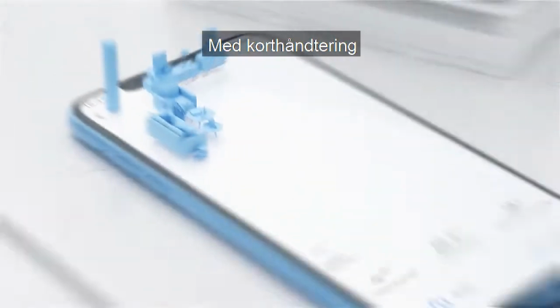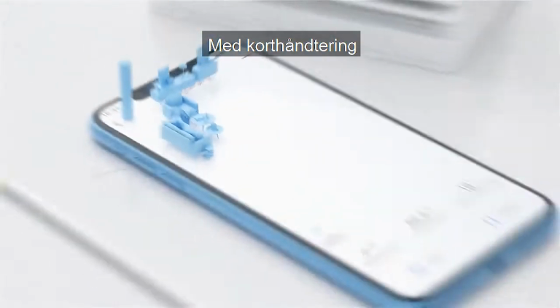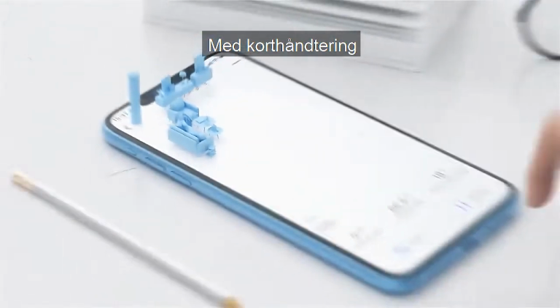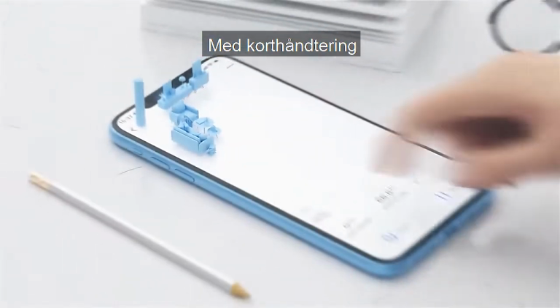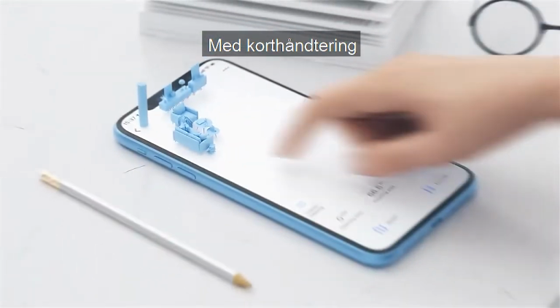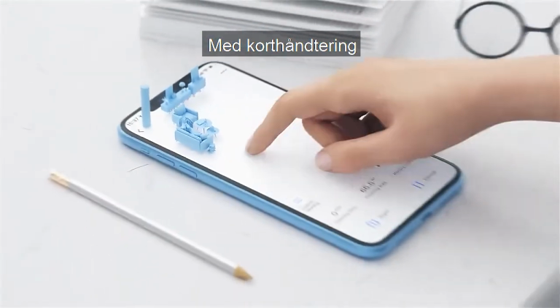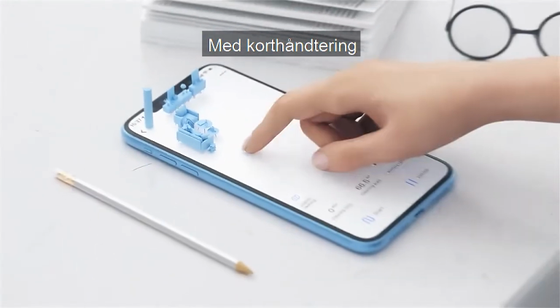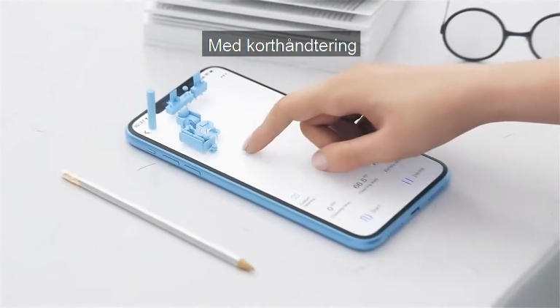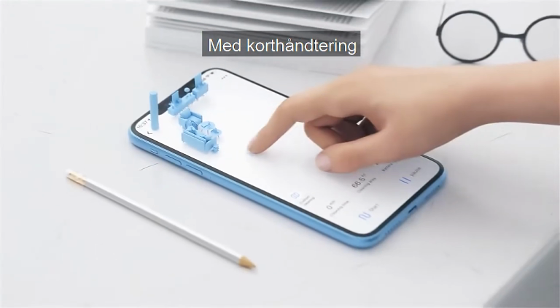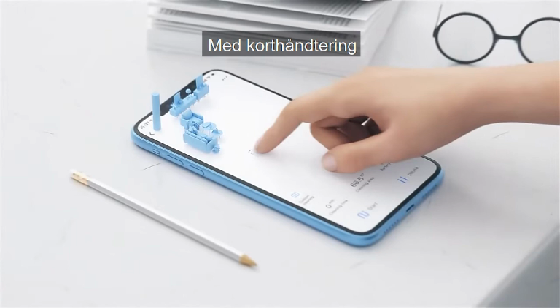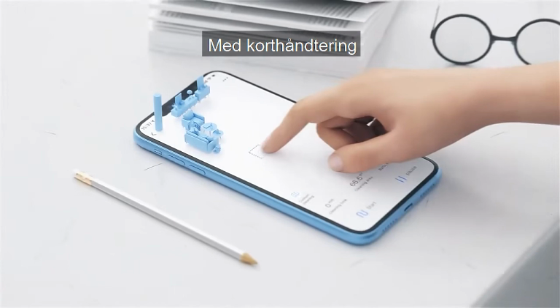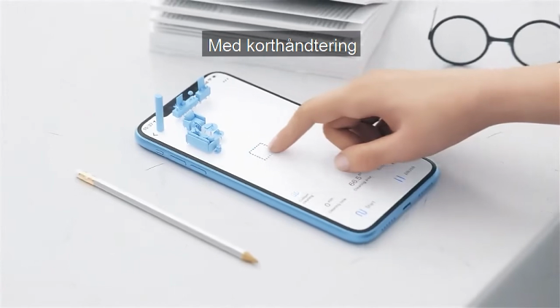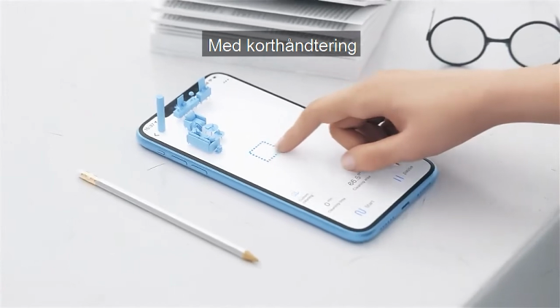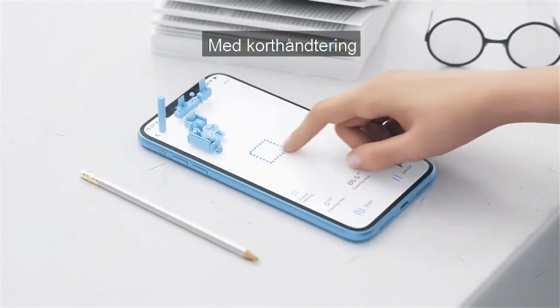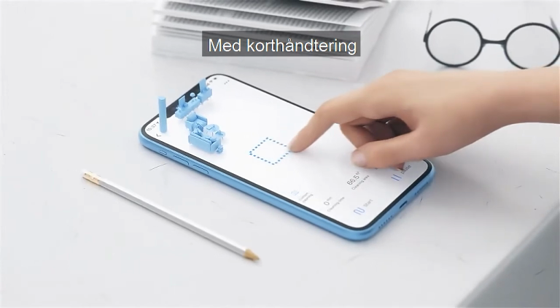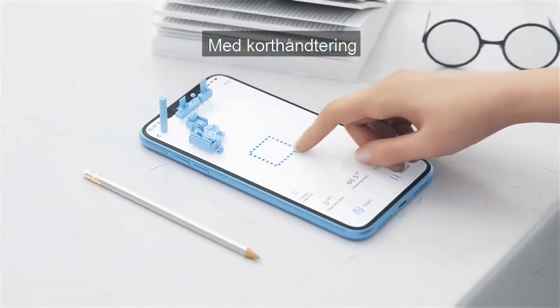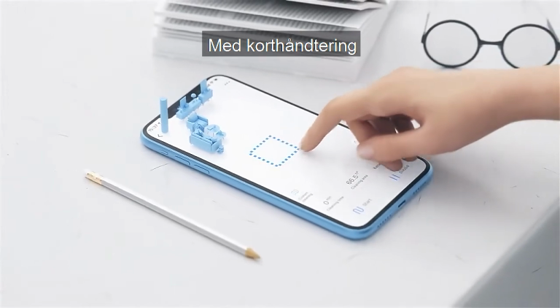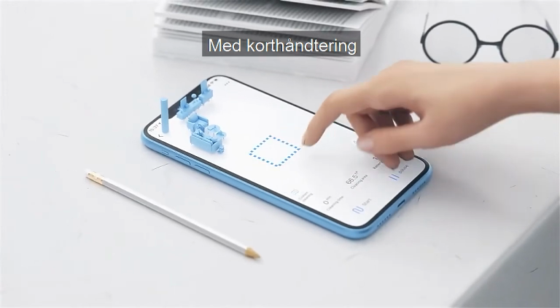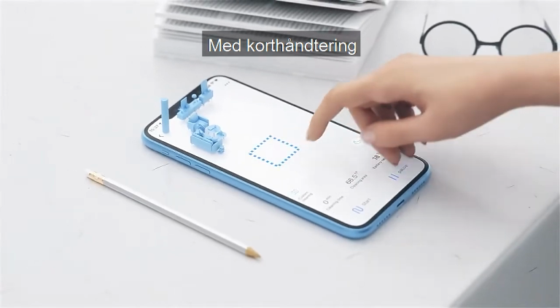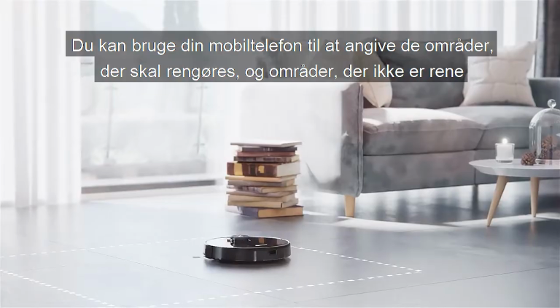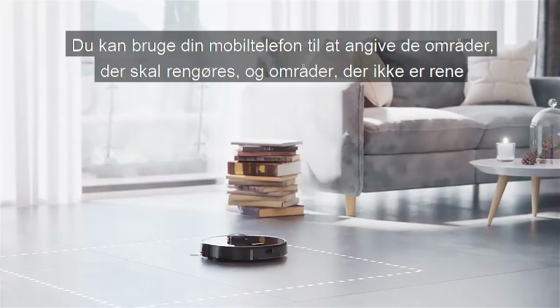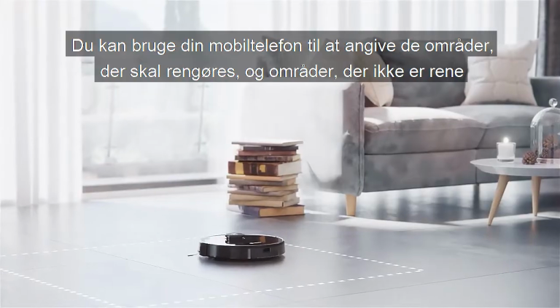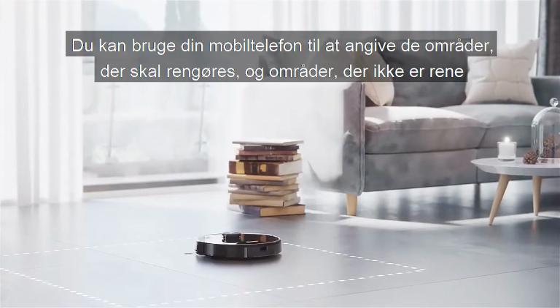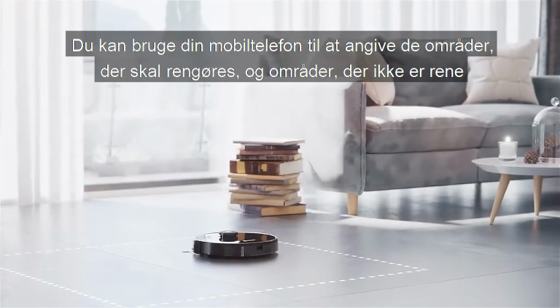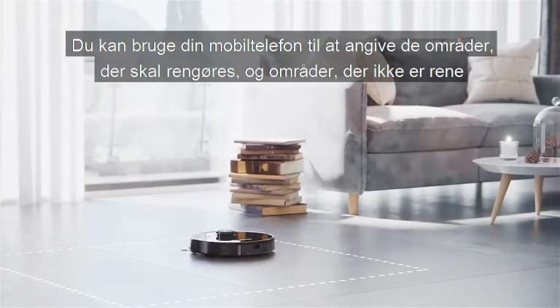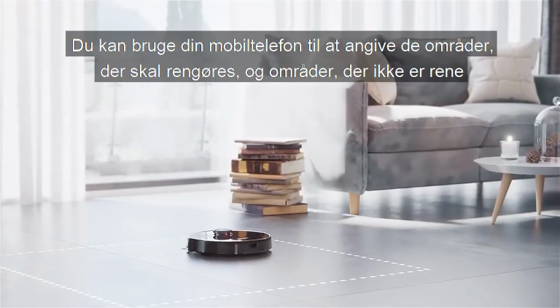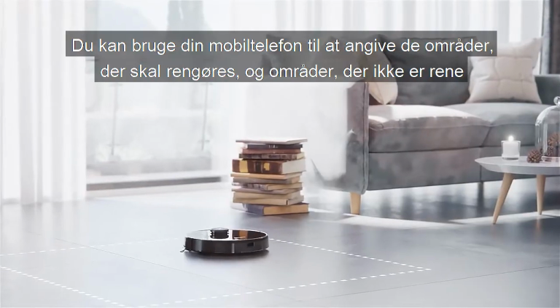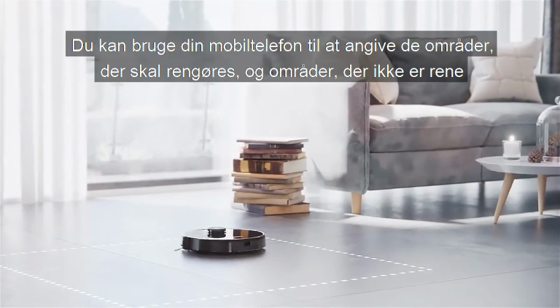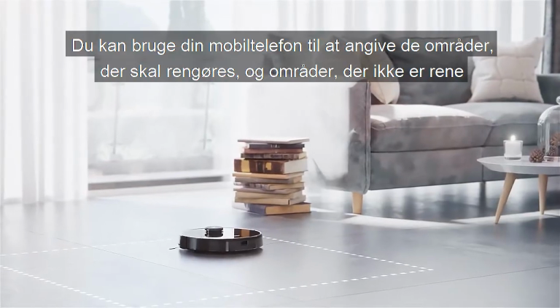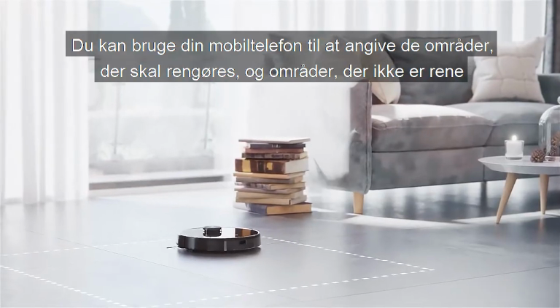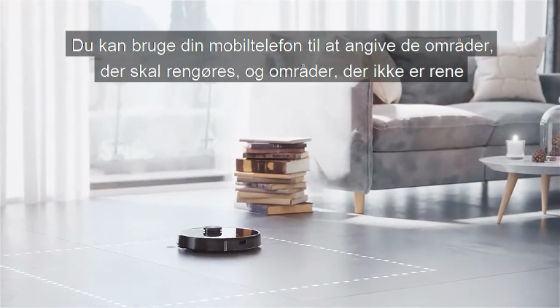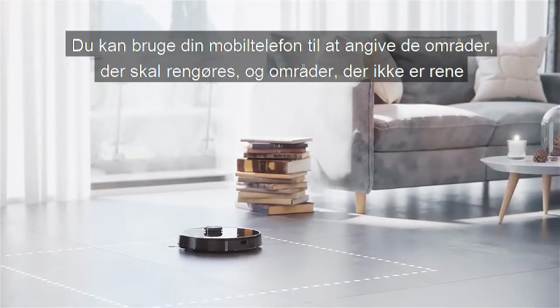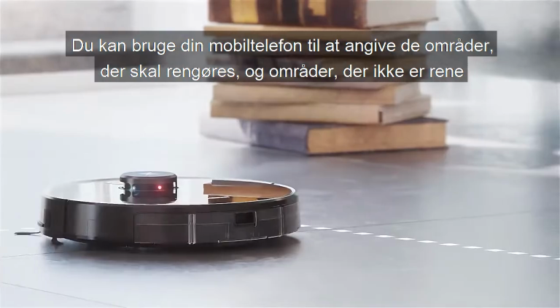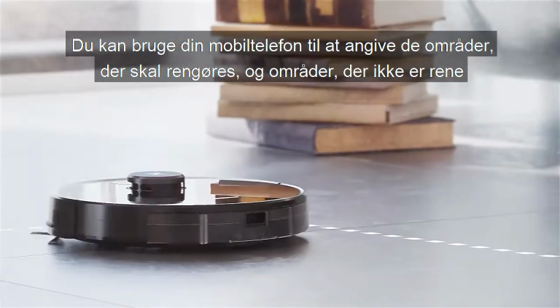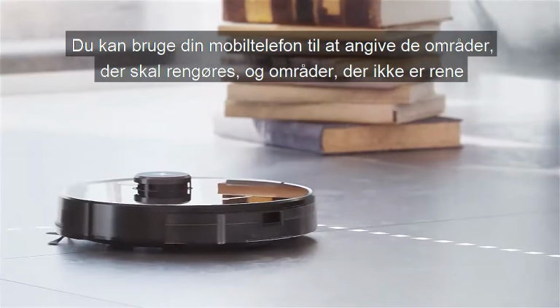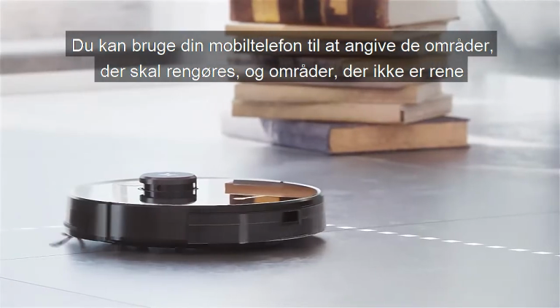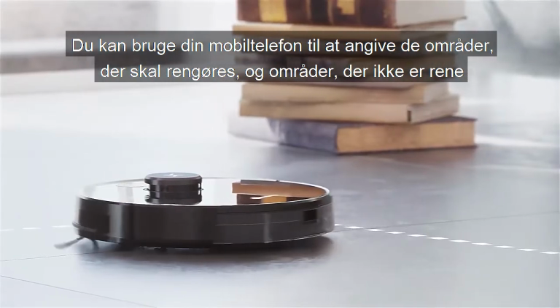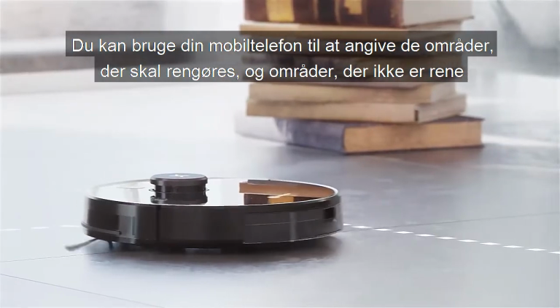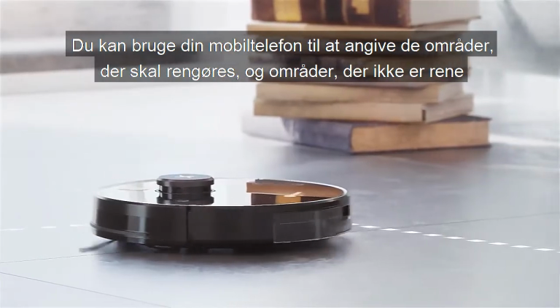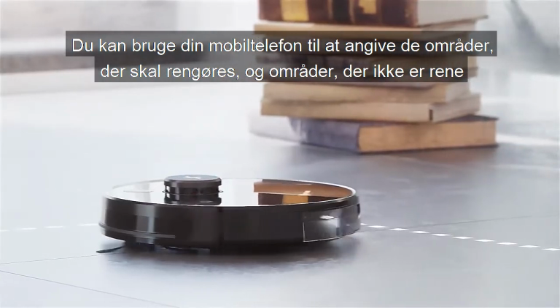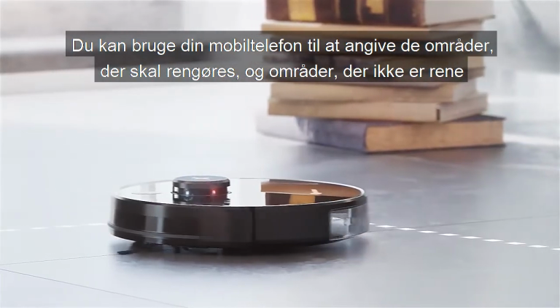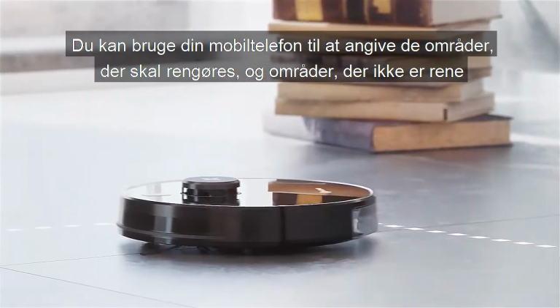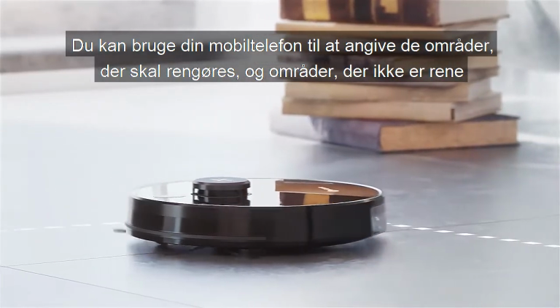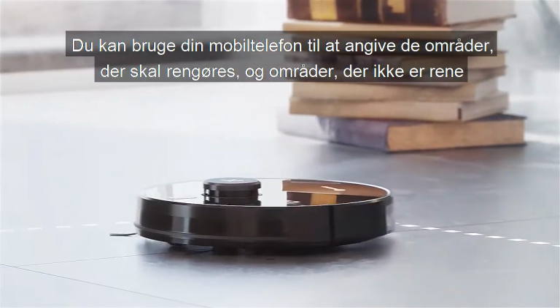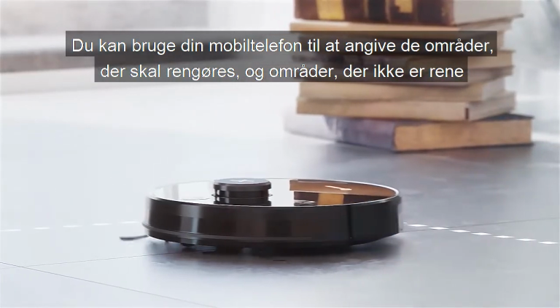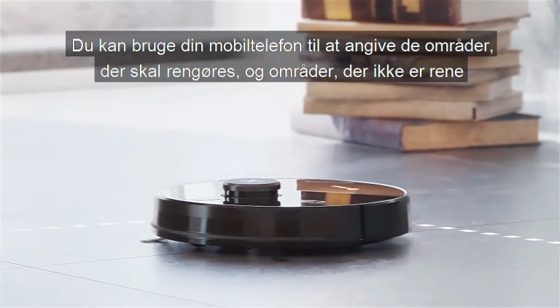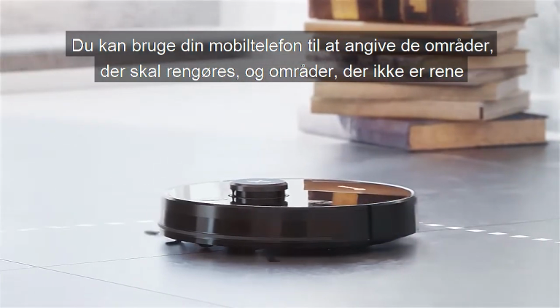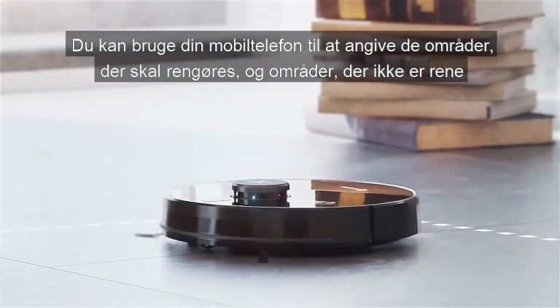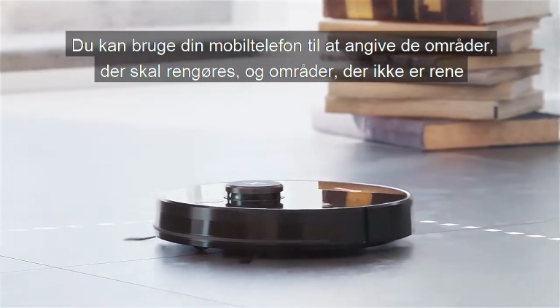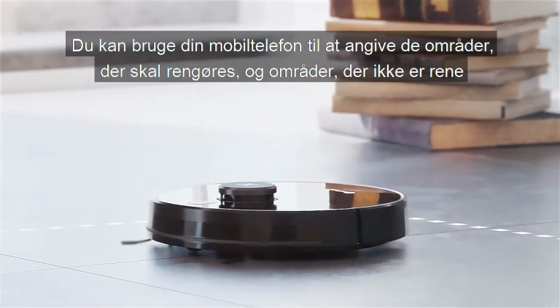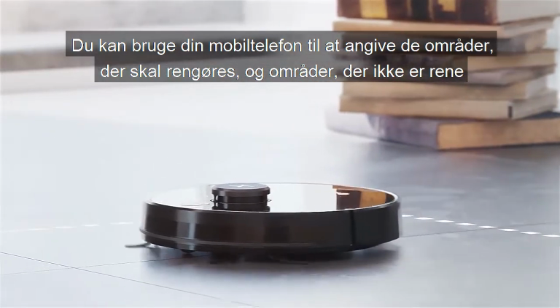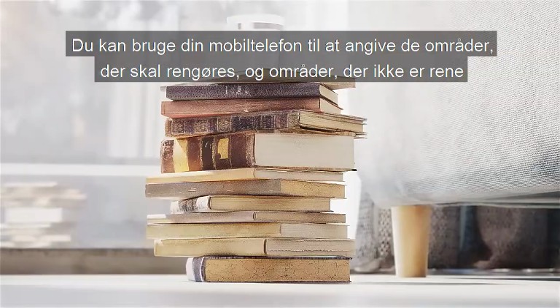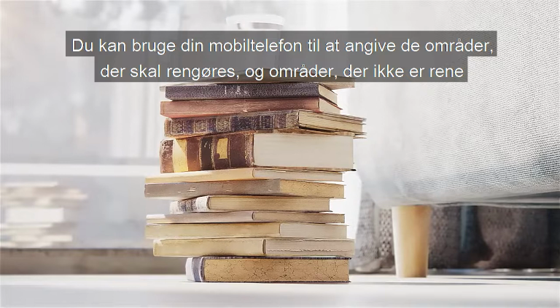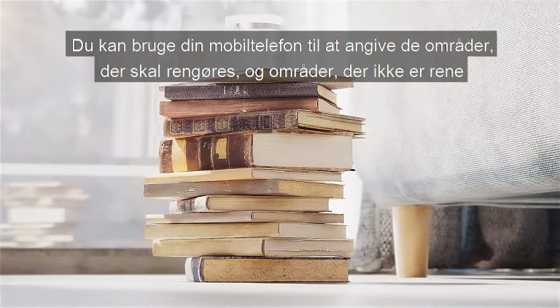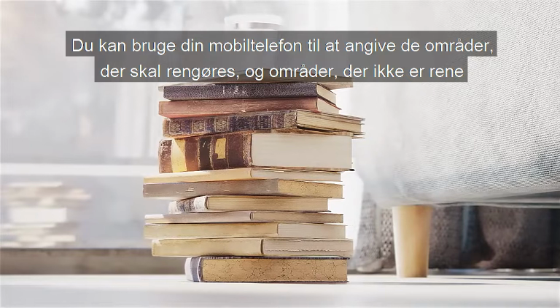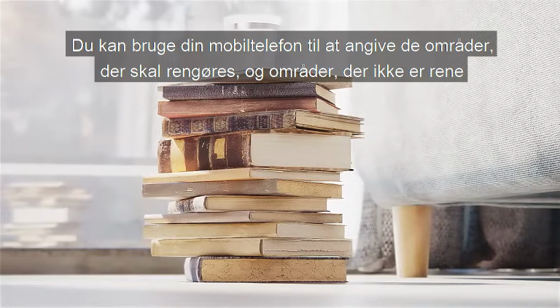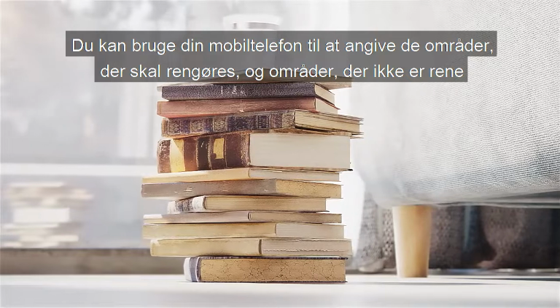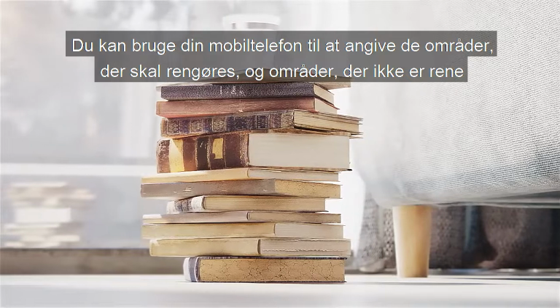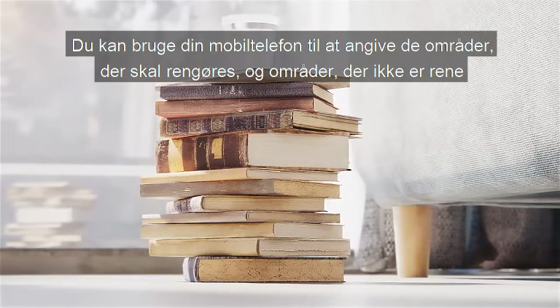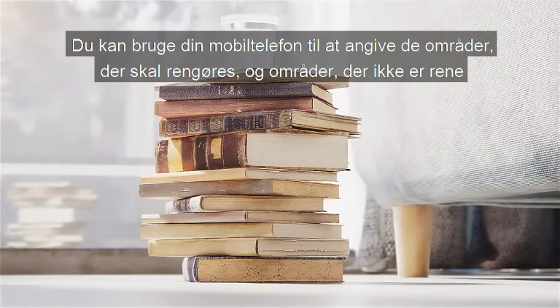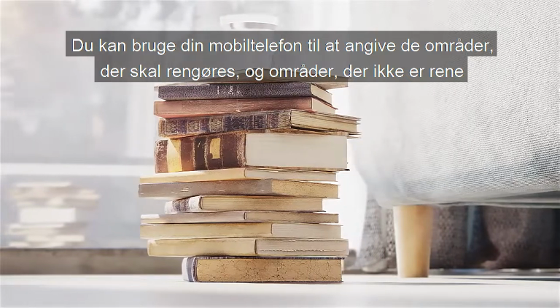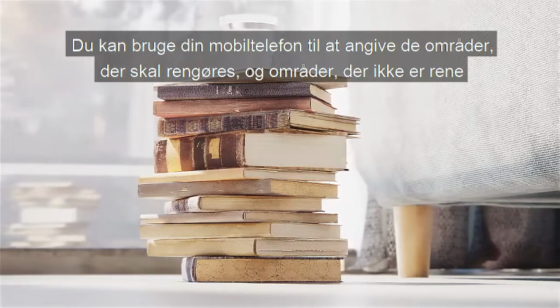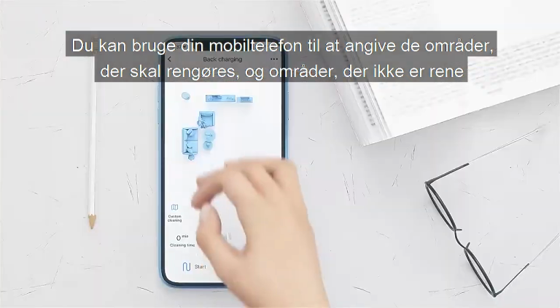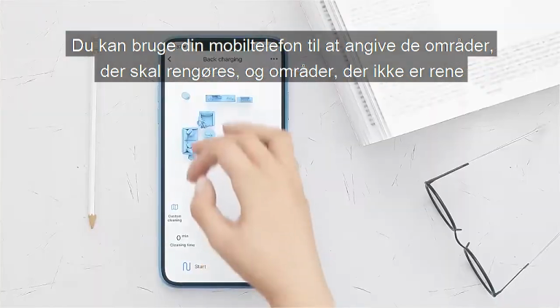Humanized Map Management: you can use a mobile phone to specify the areas that need to be cleaned and areas that are not to be cleaned.